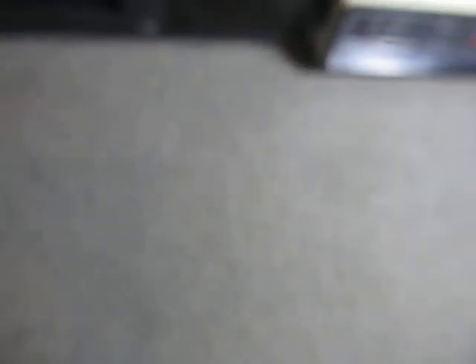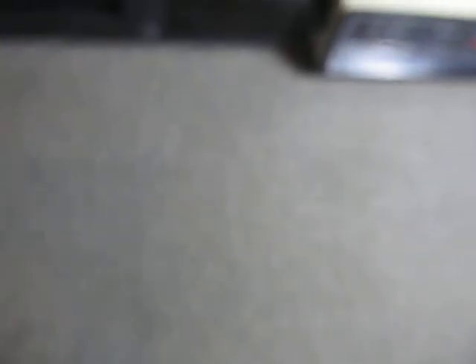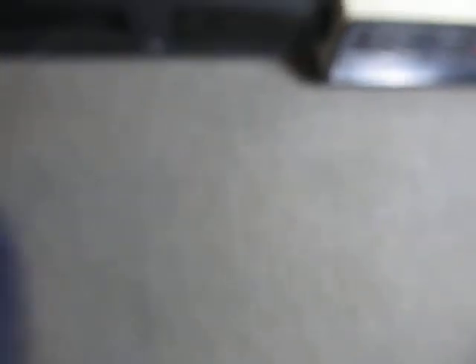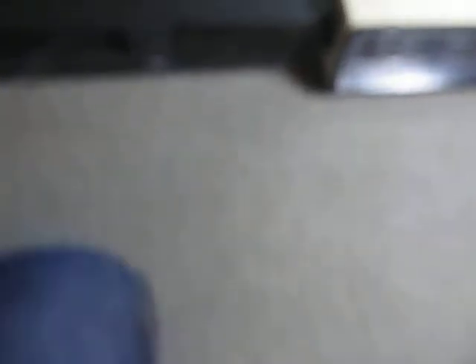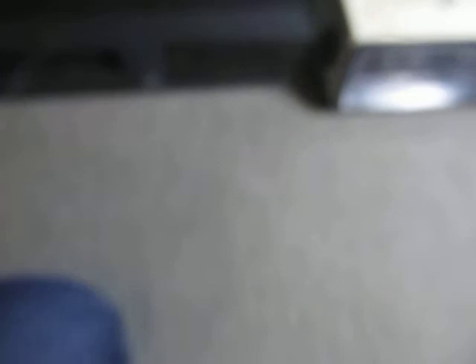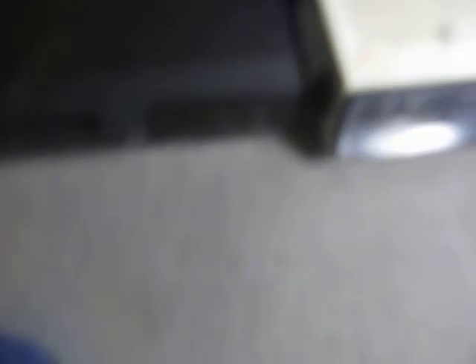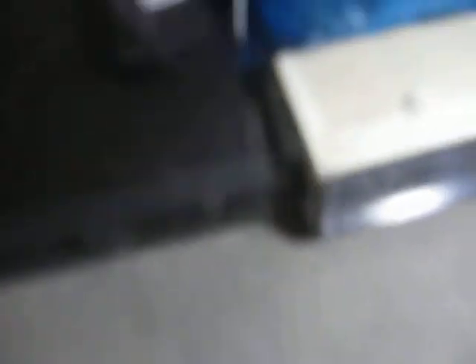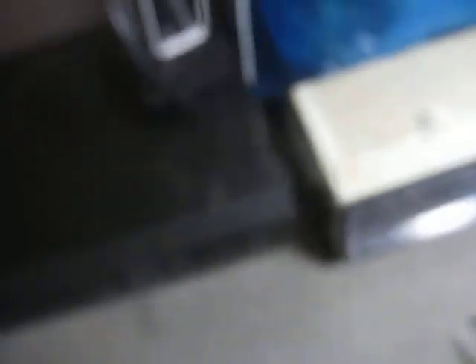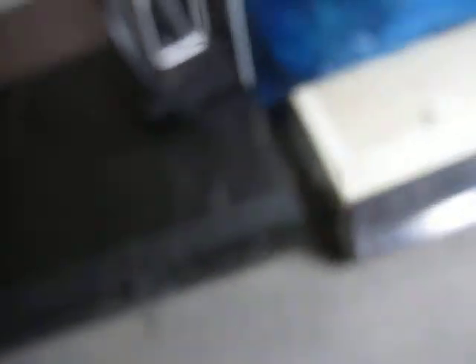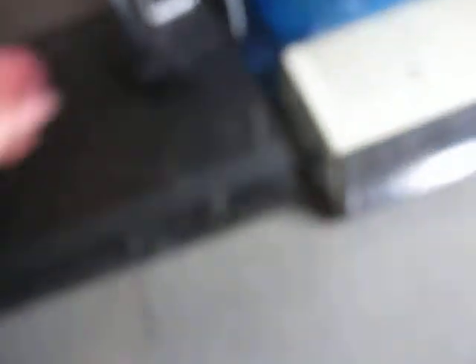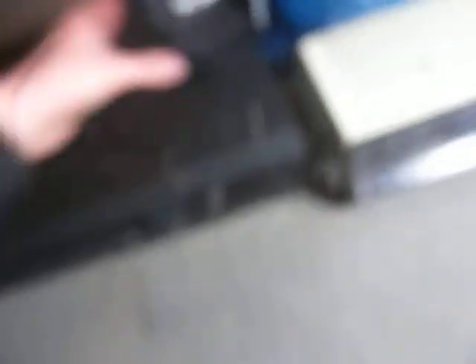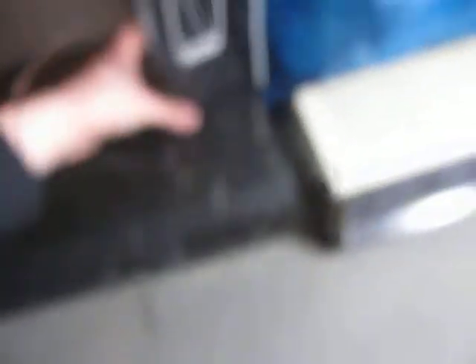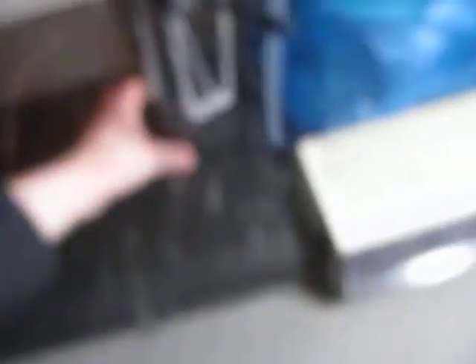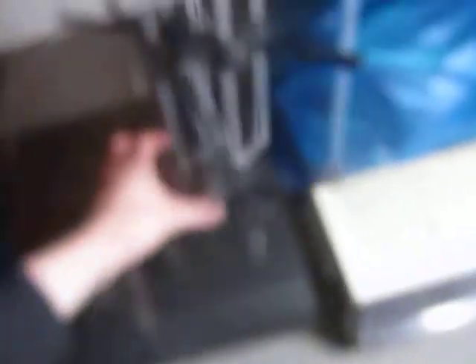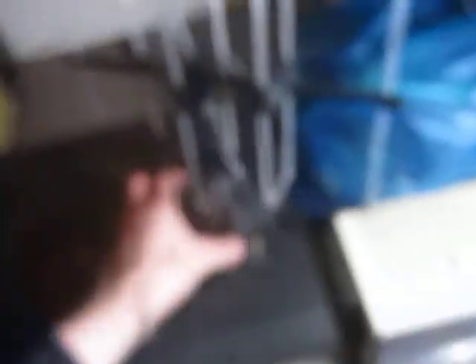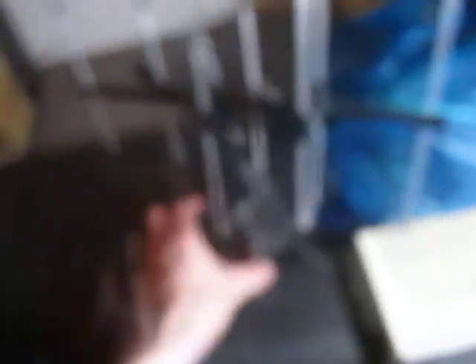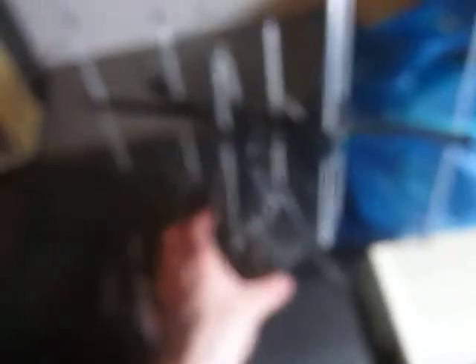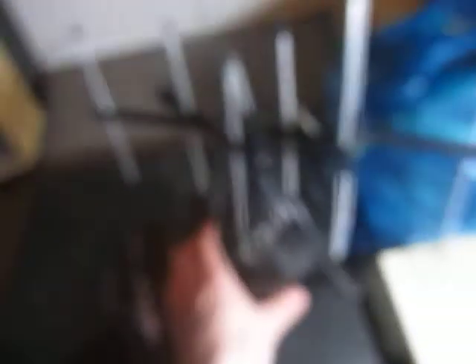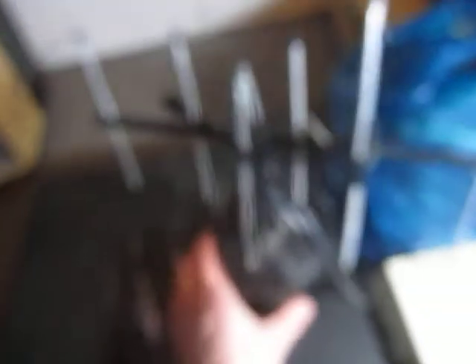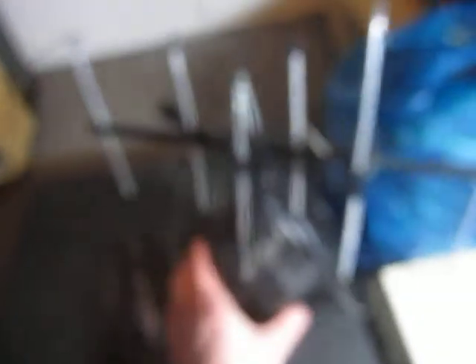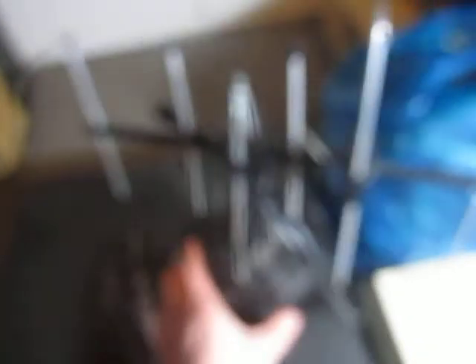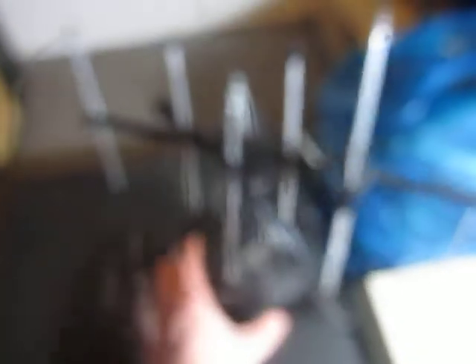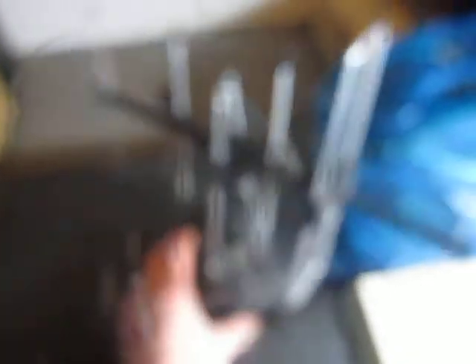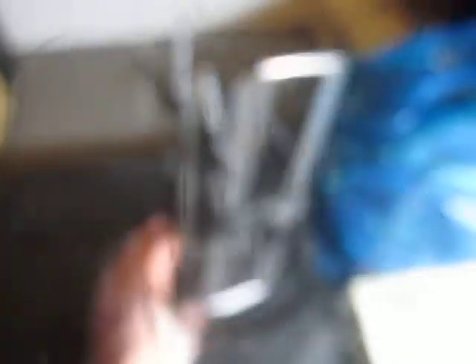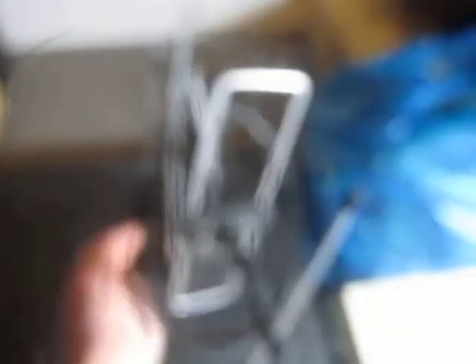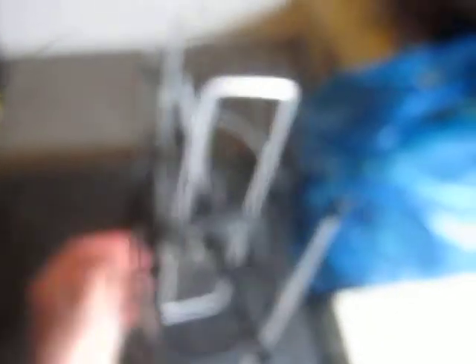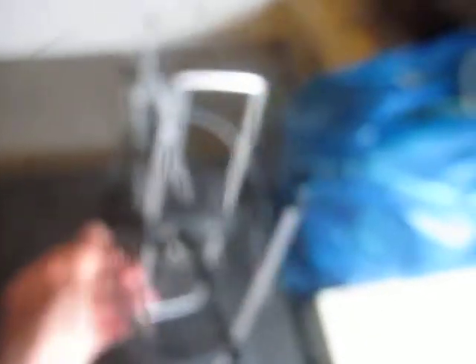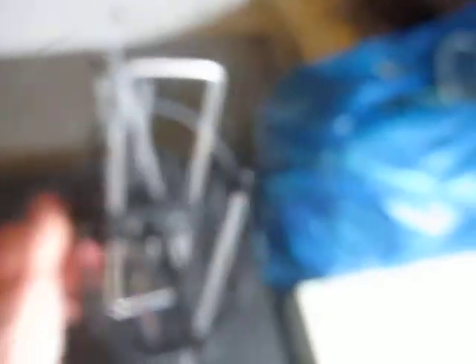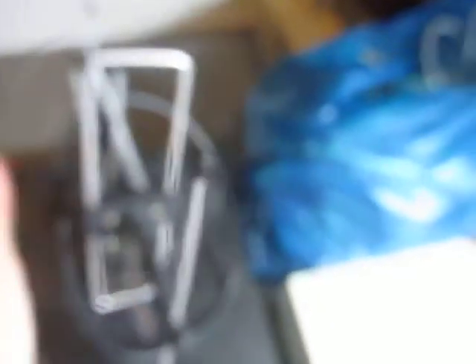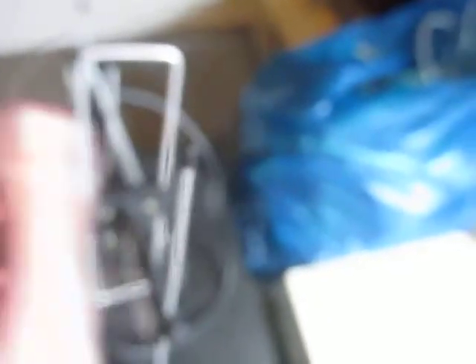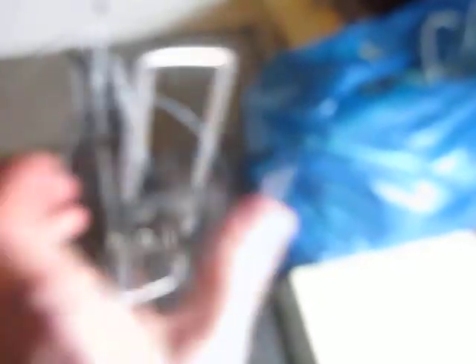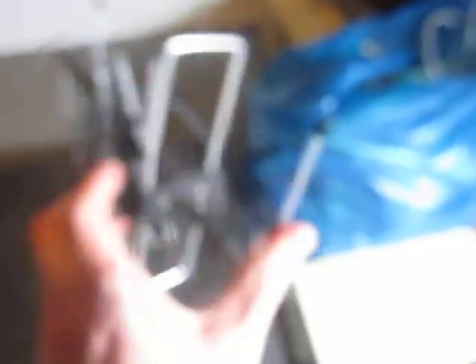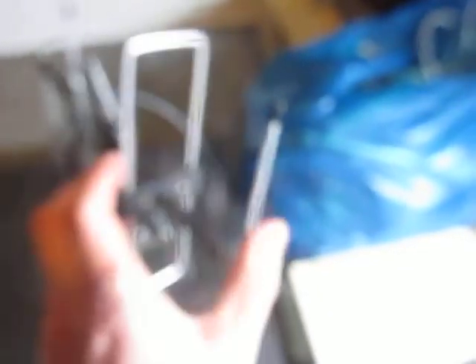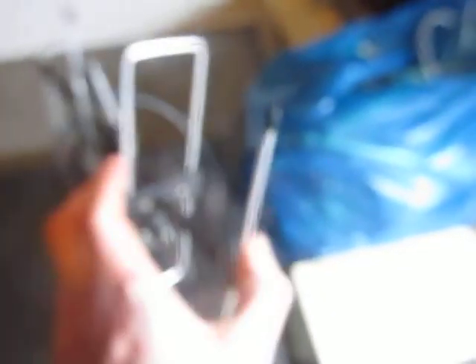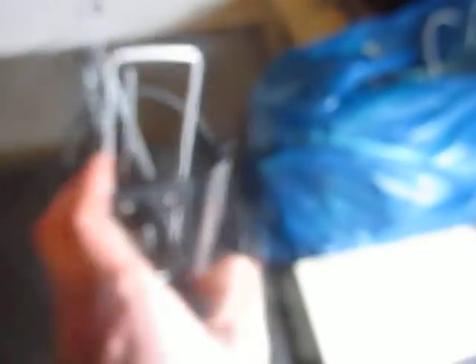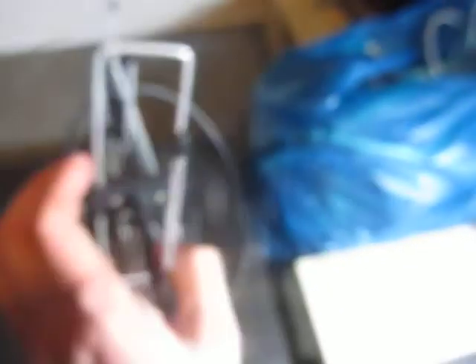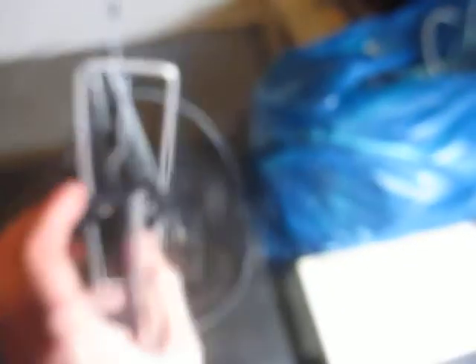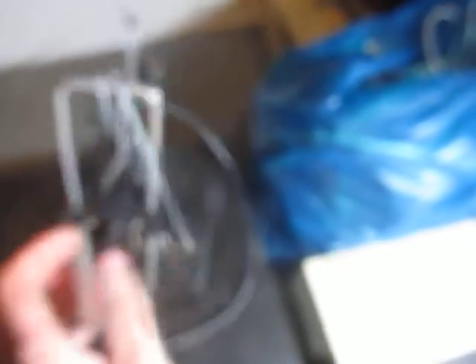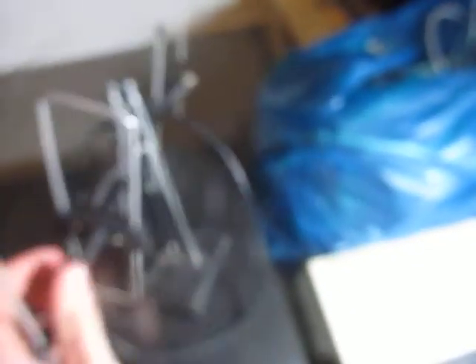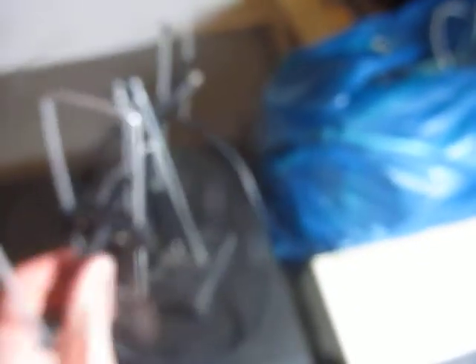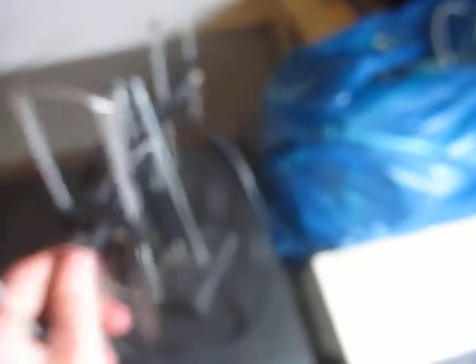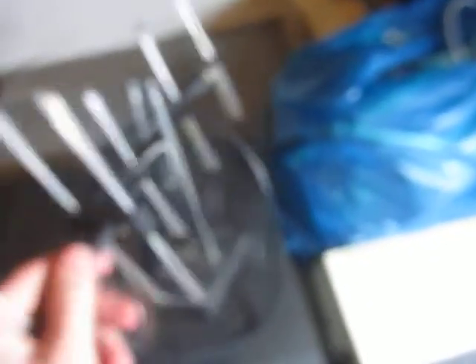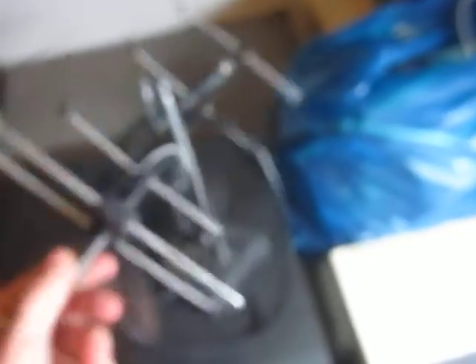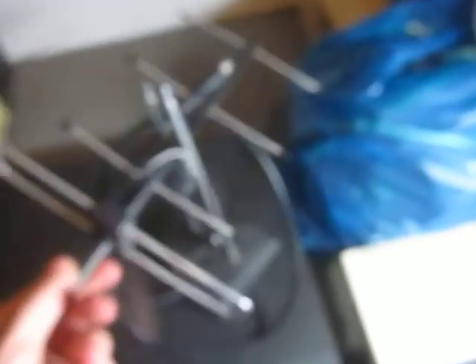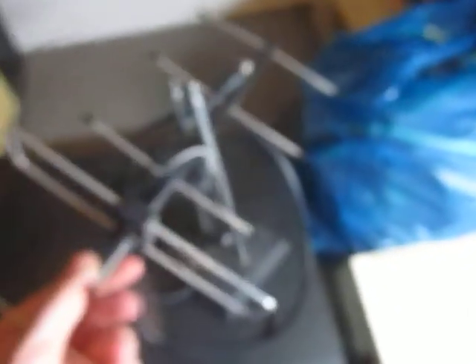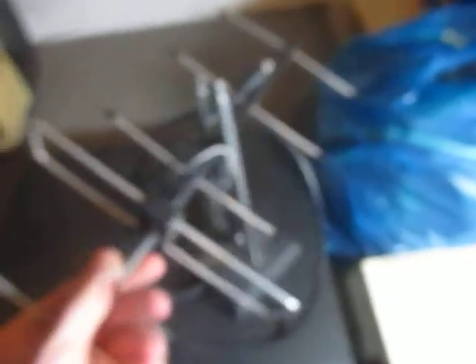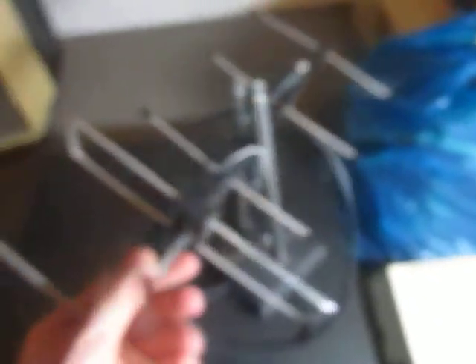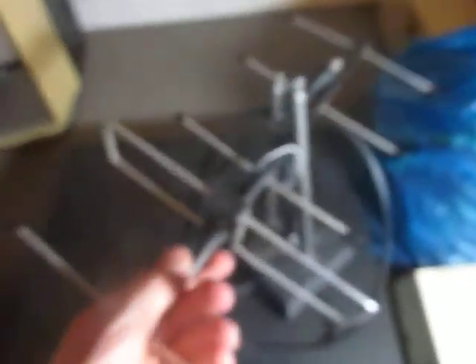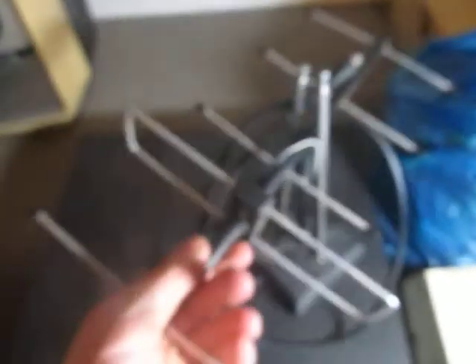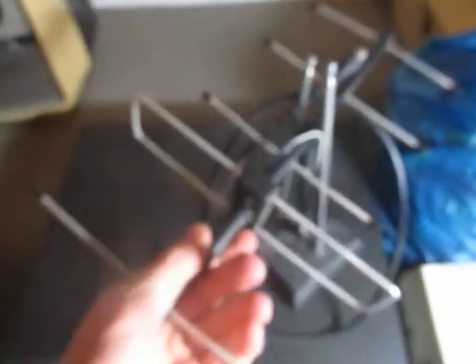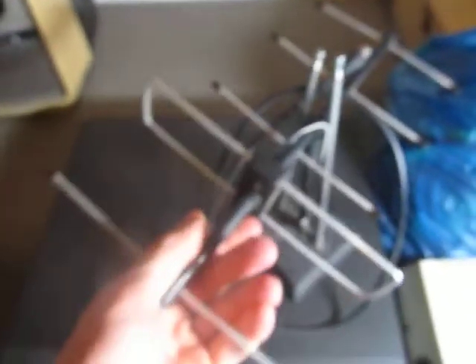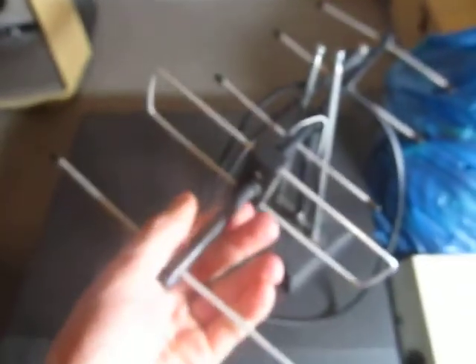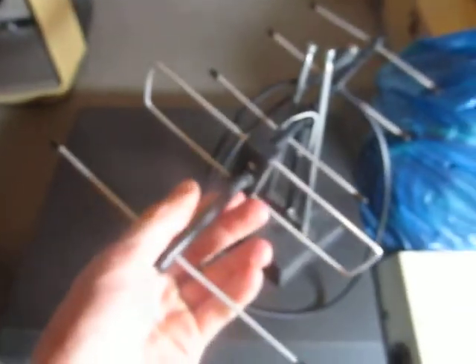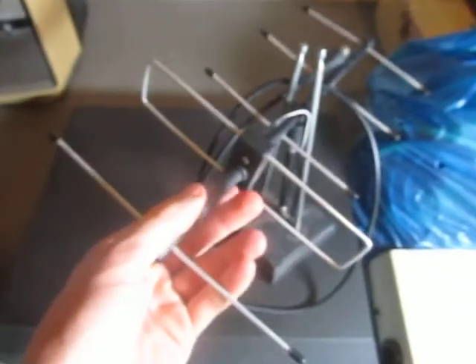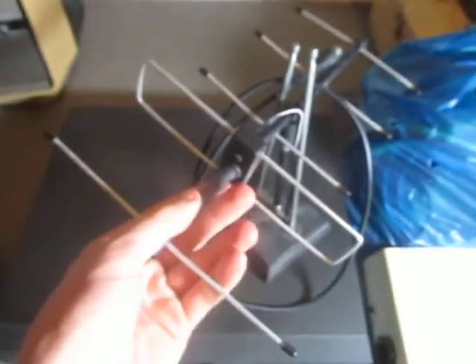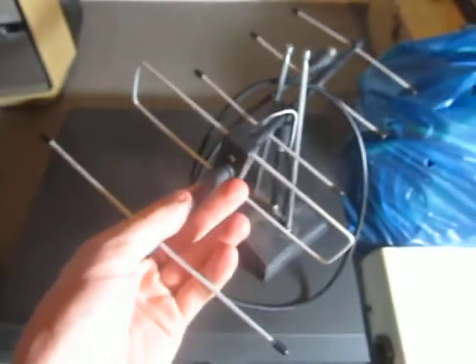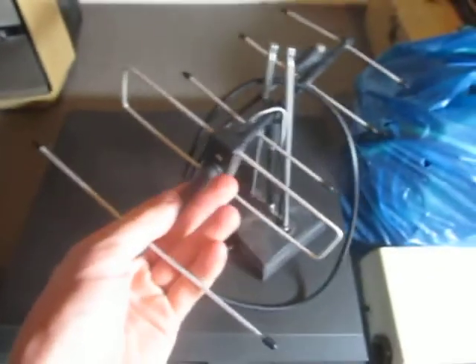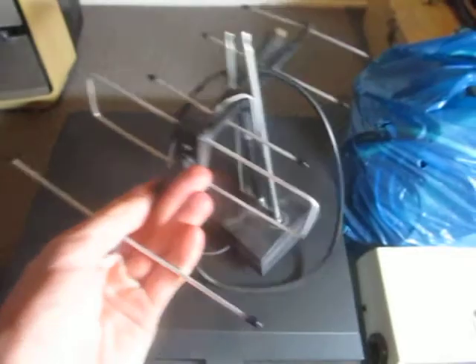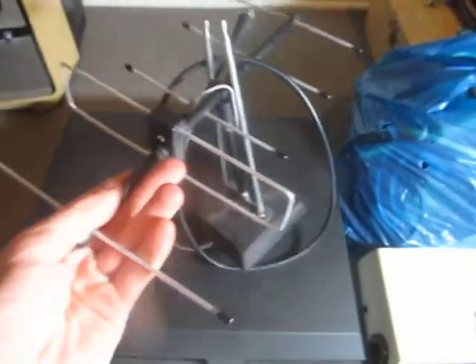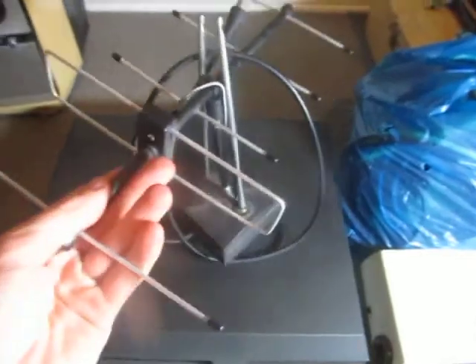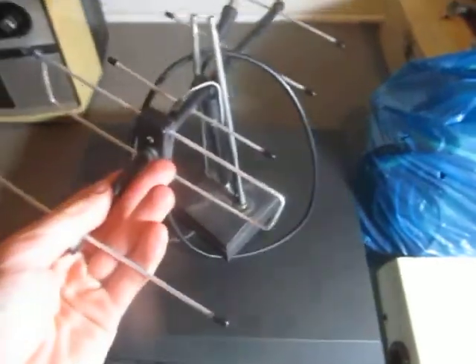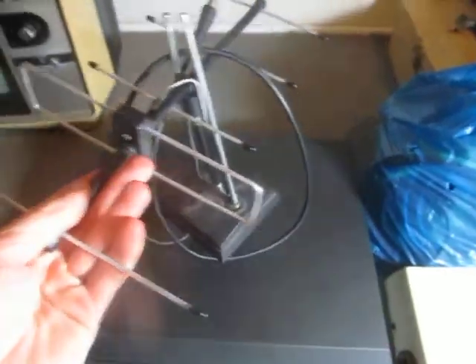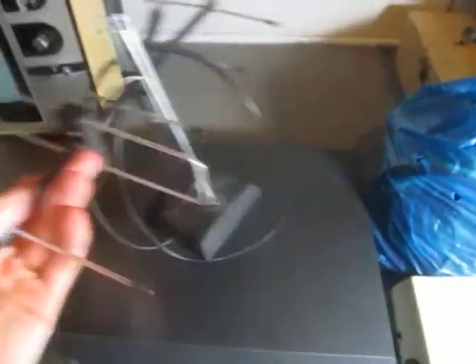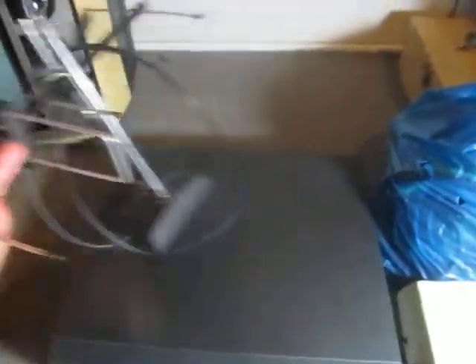Next, just an old VHF/UHF antenna I found. It's all complete, it's not damaged.